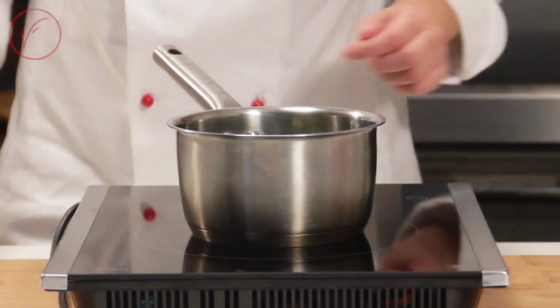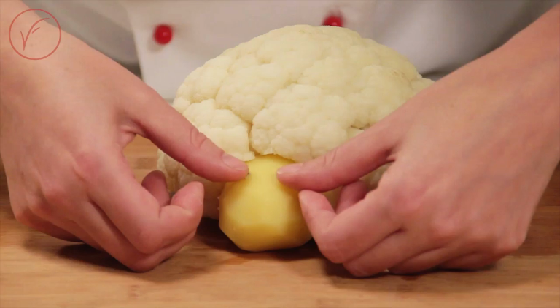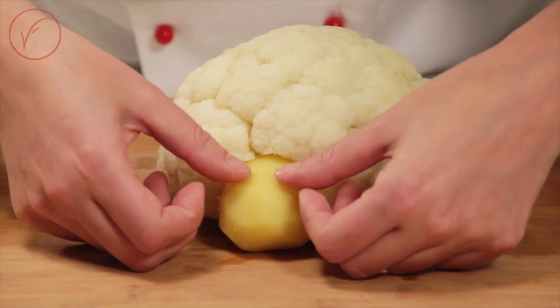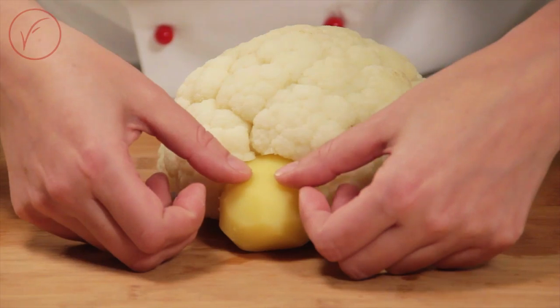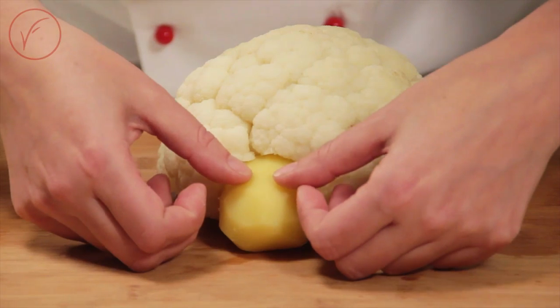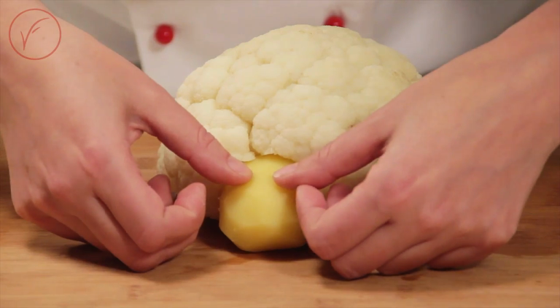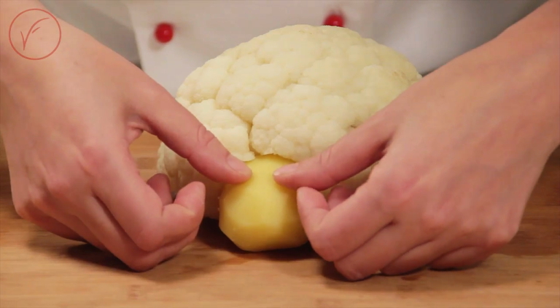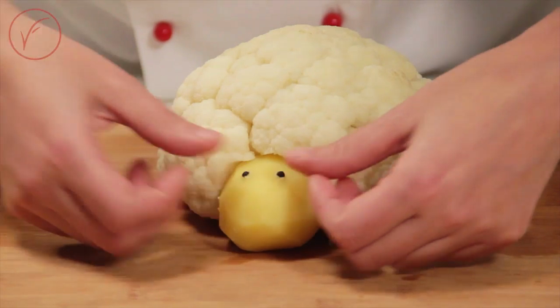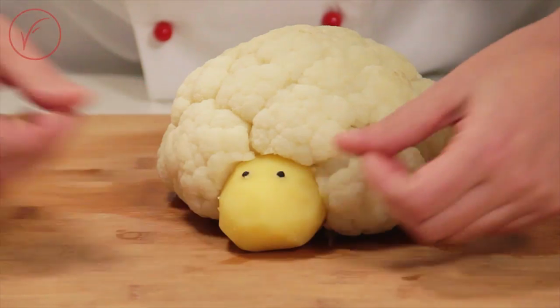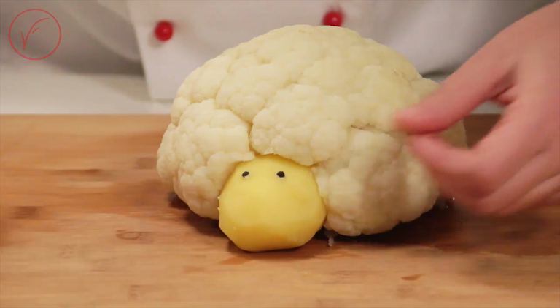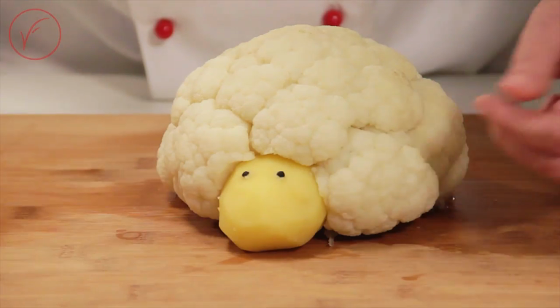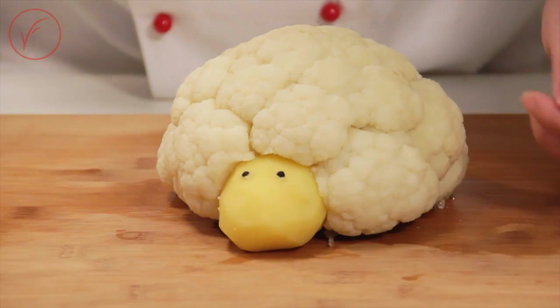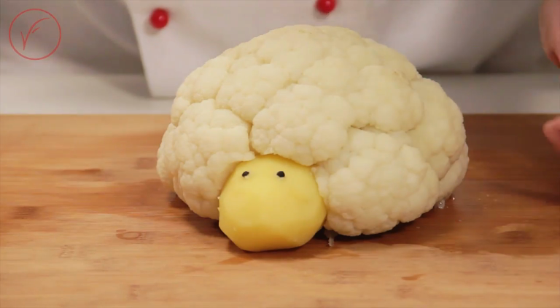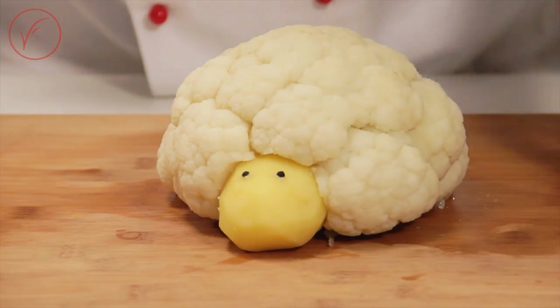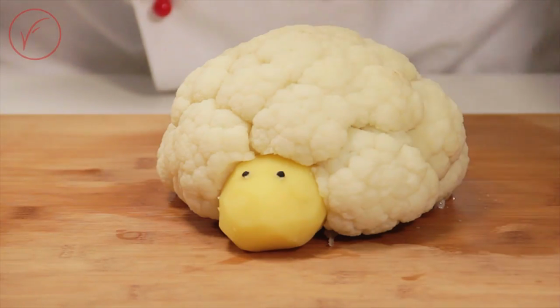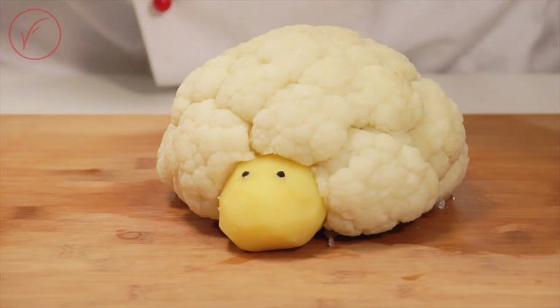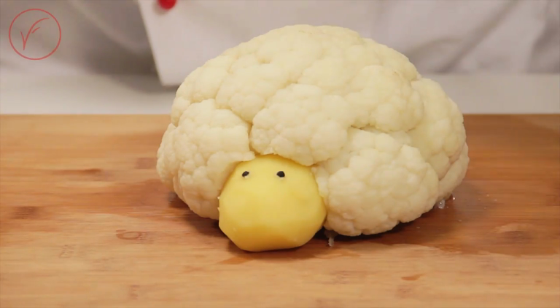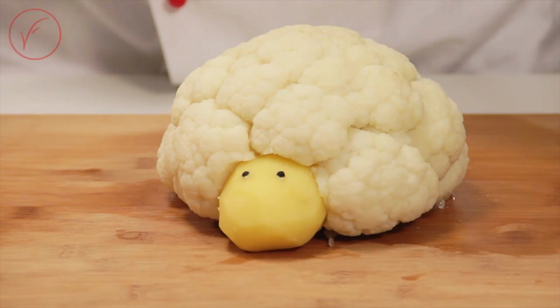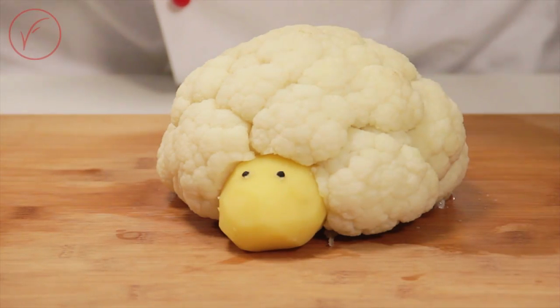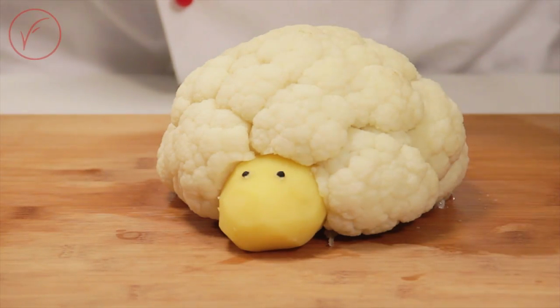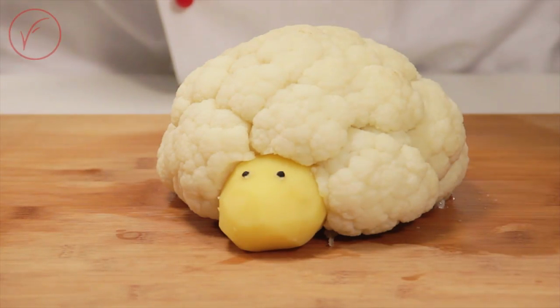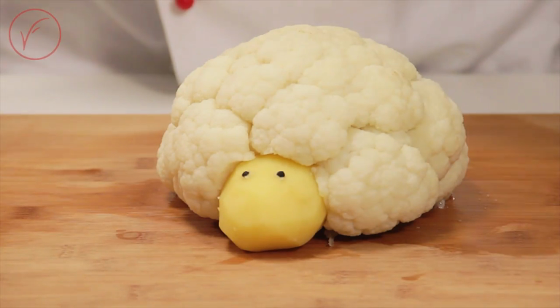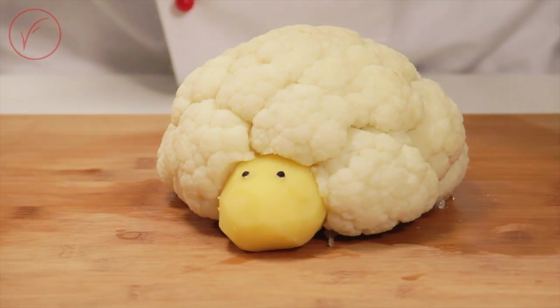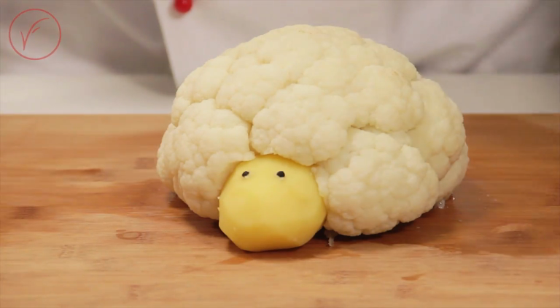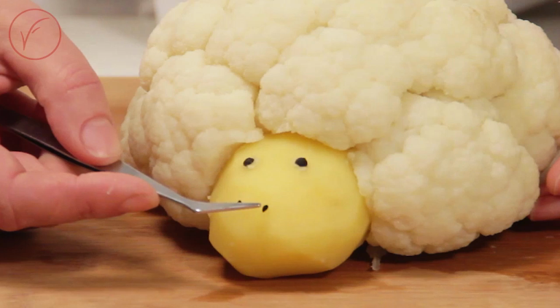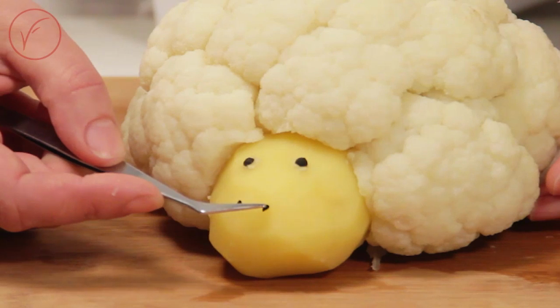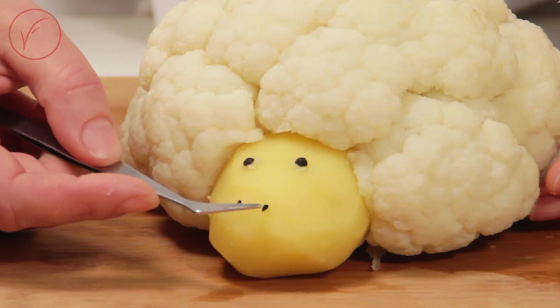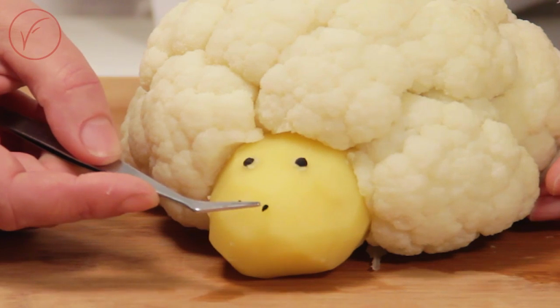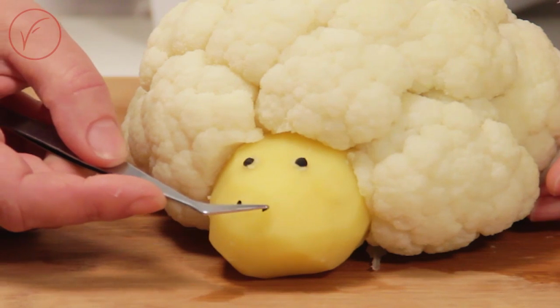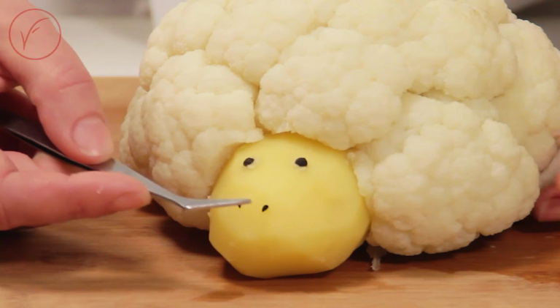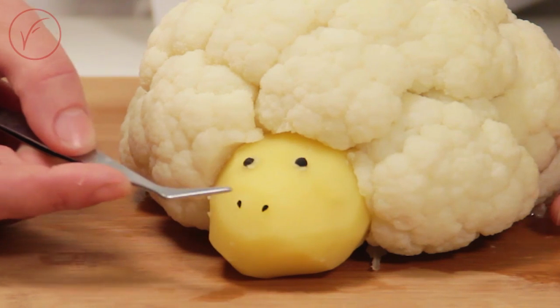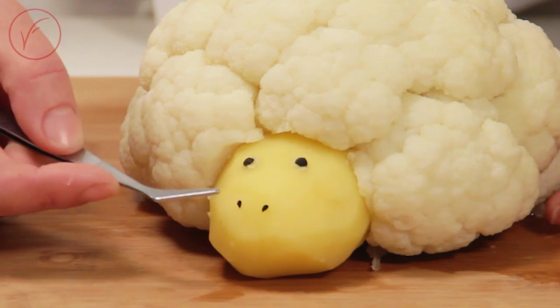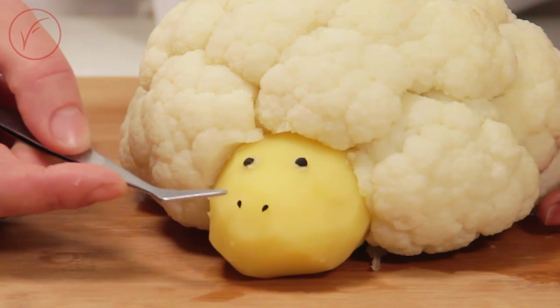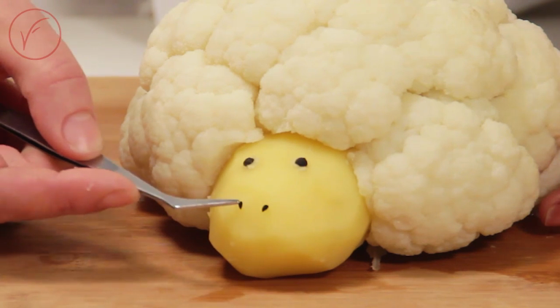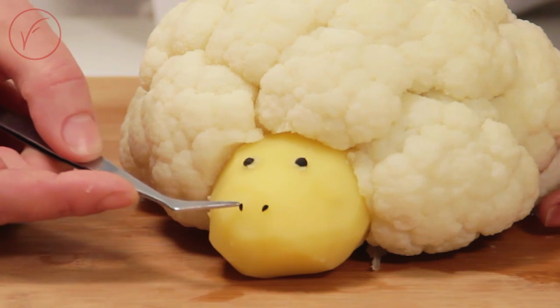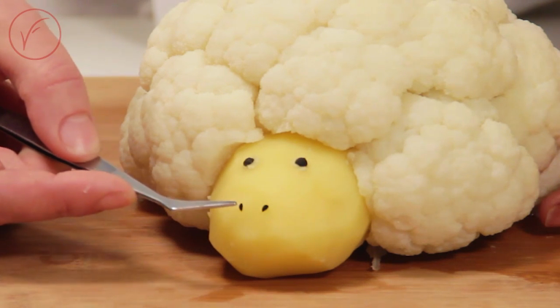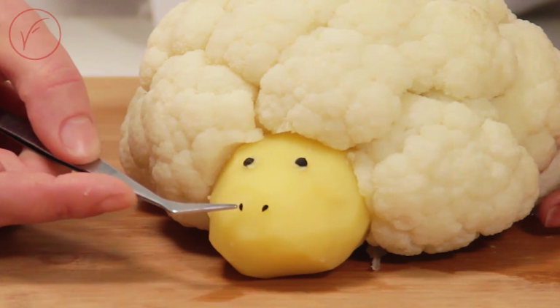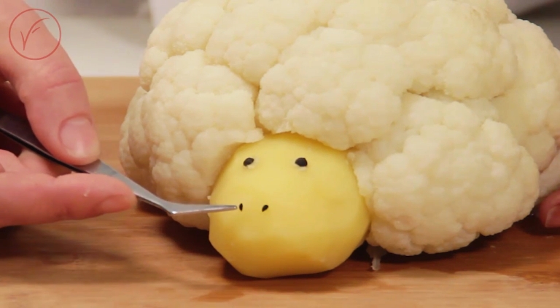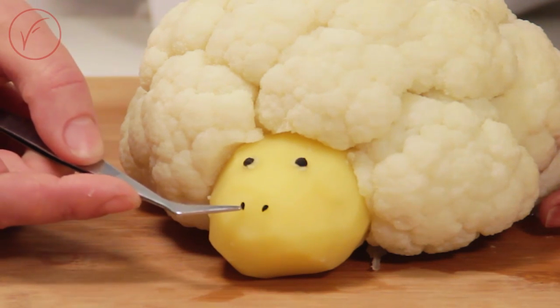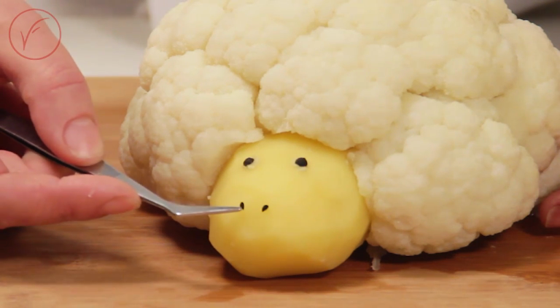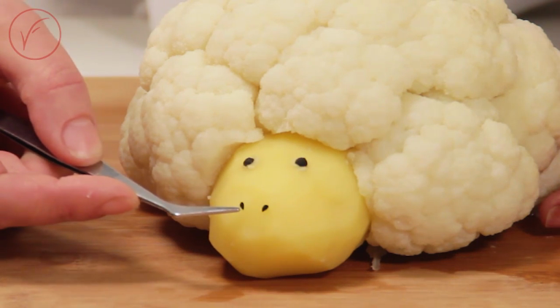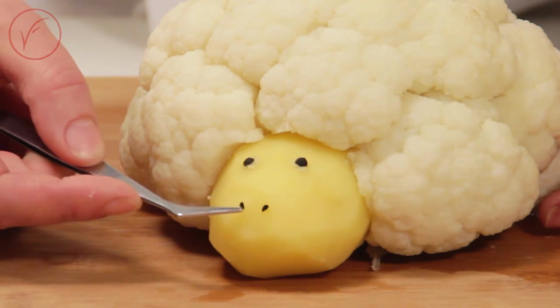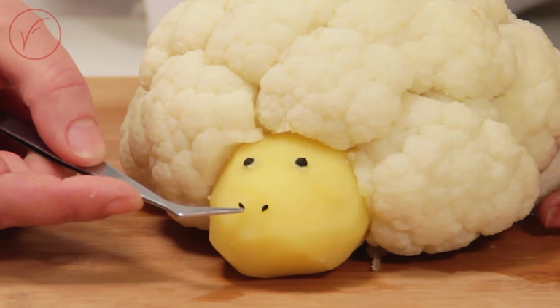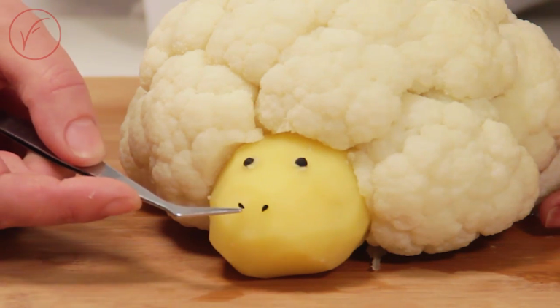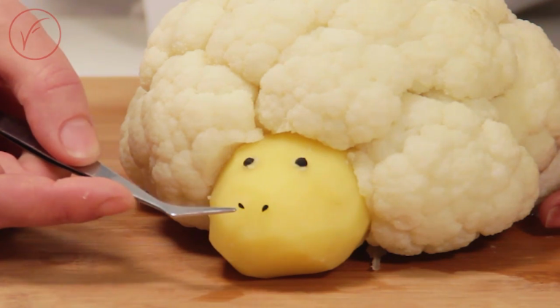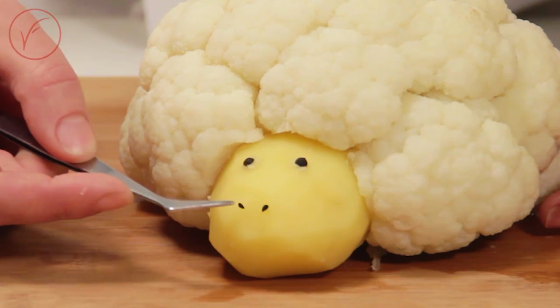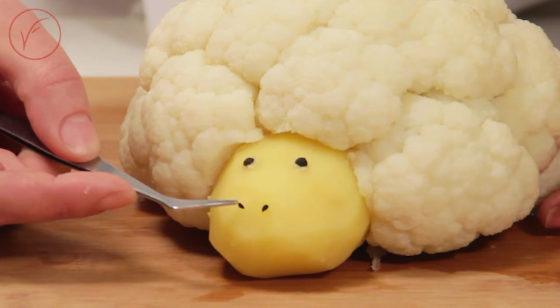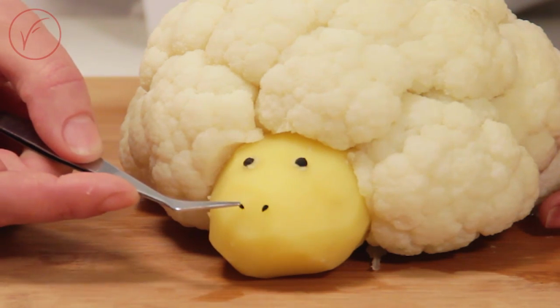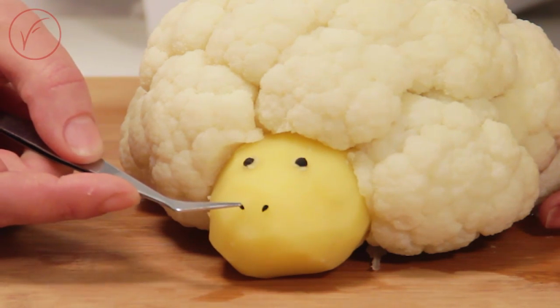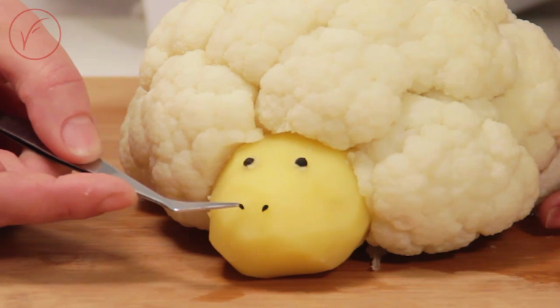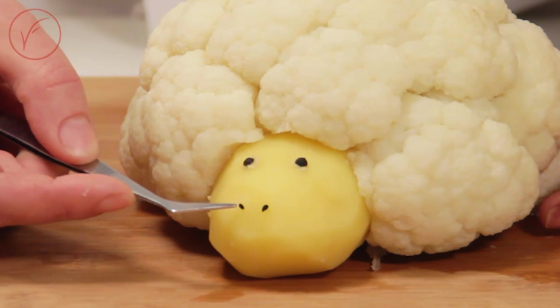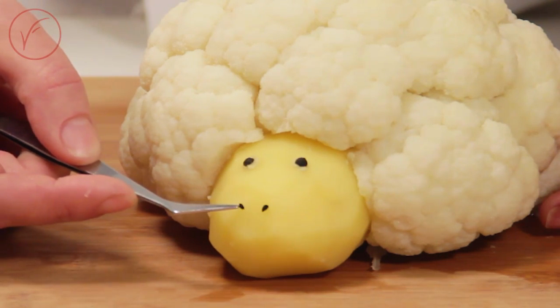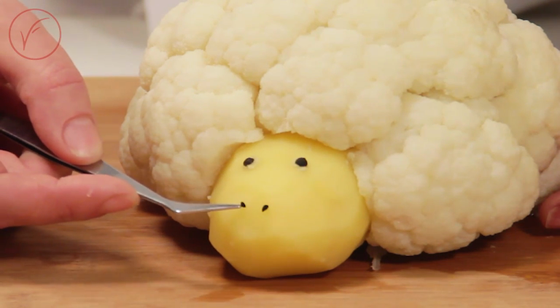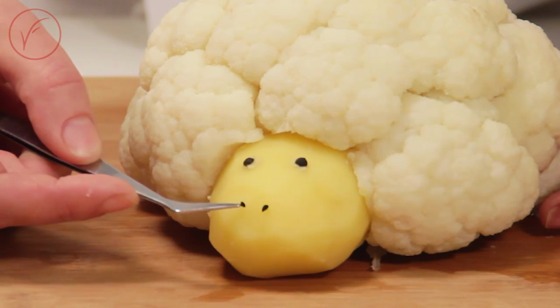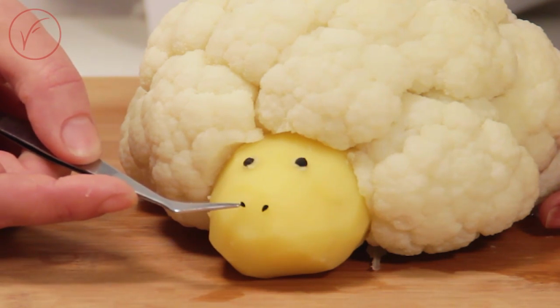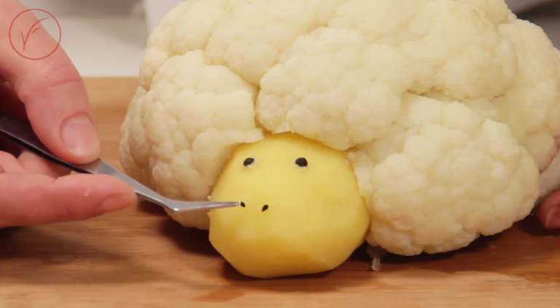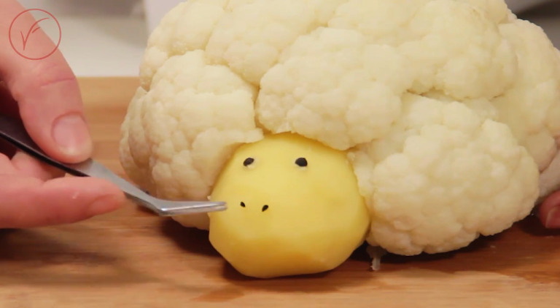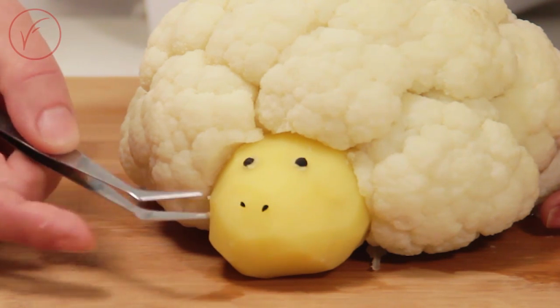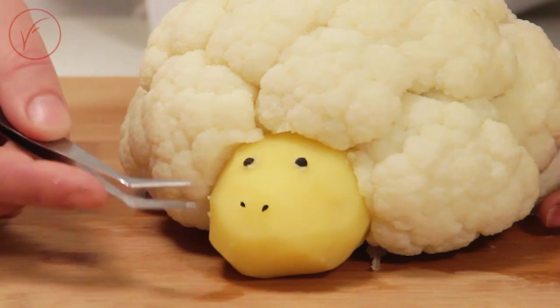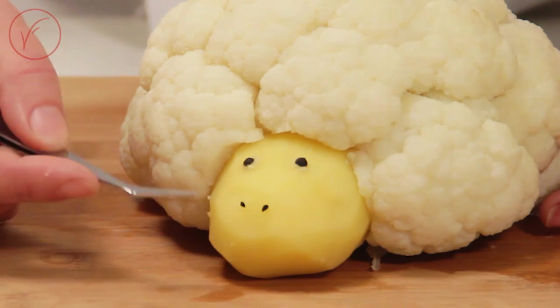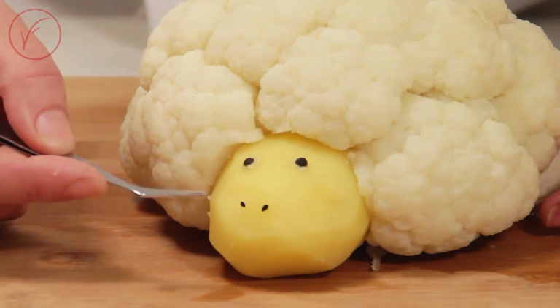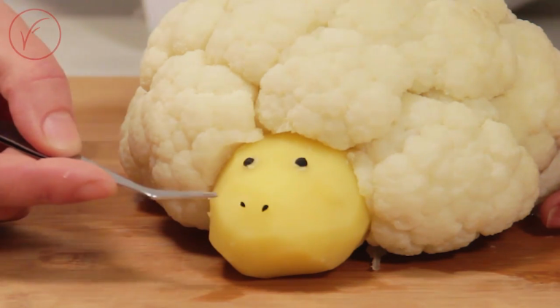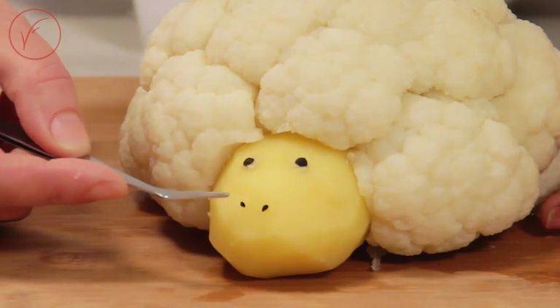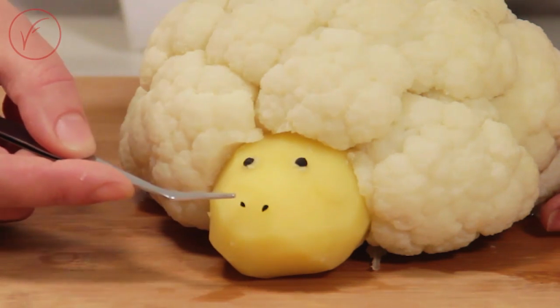Place 2 grains of black pepper at eye height and 2 black sesame beans at nose level with the tip downward.